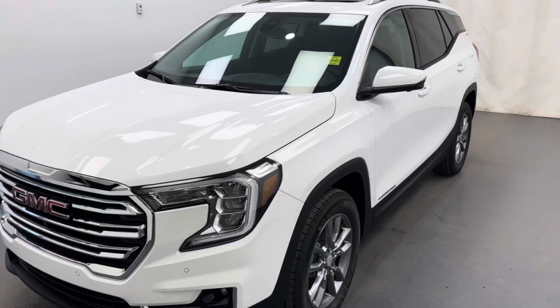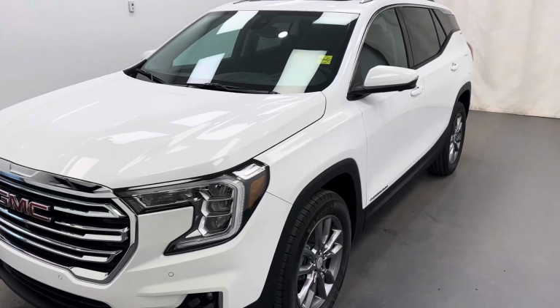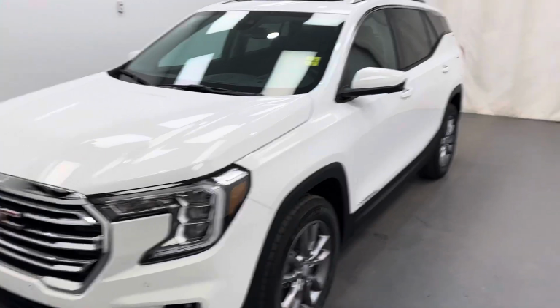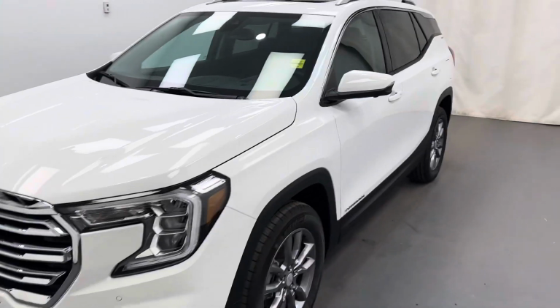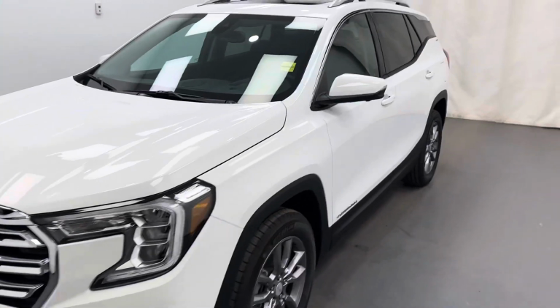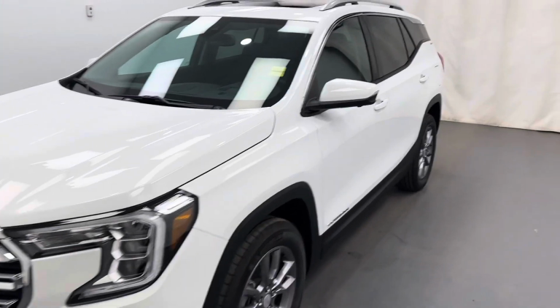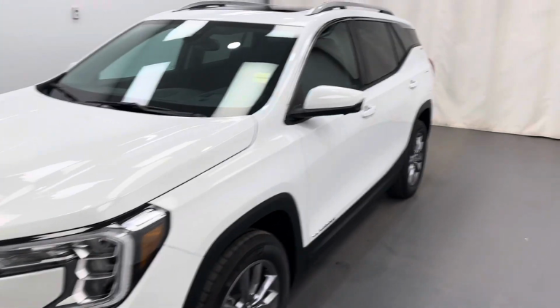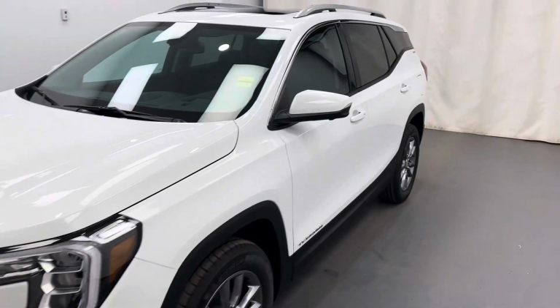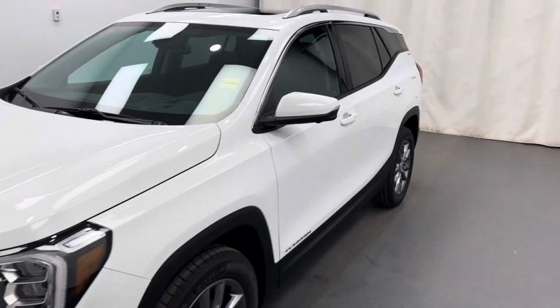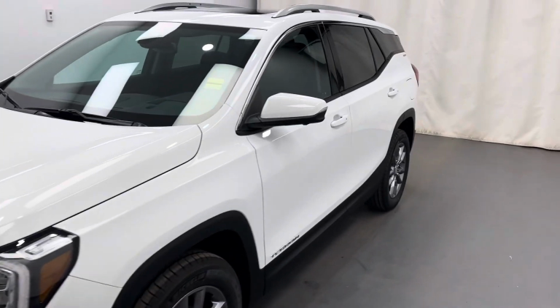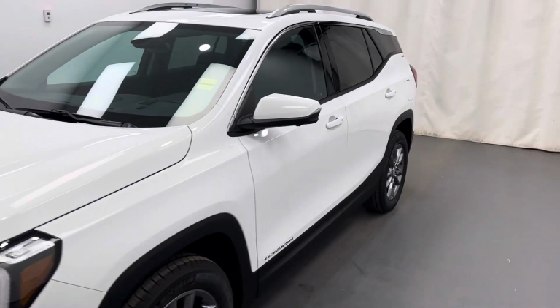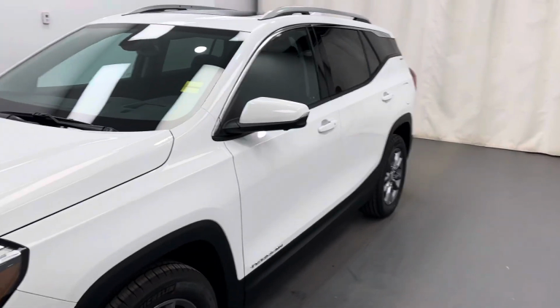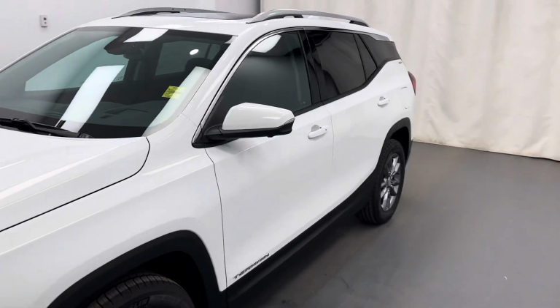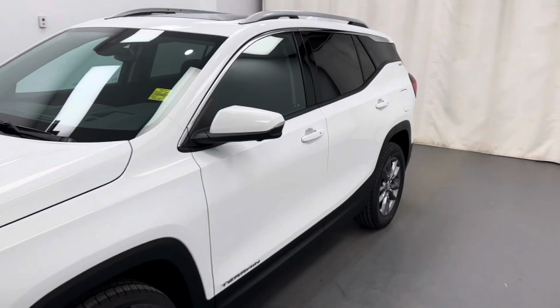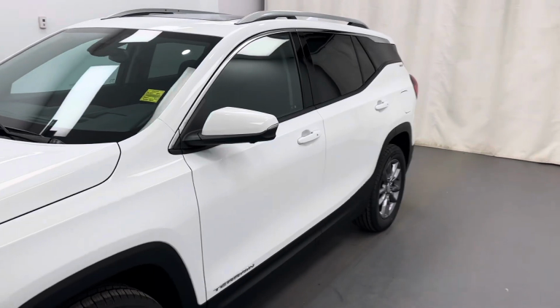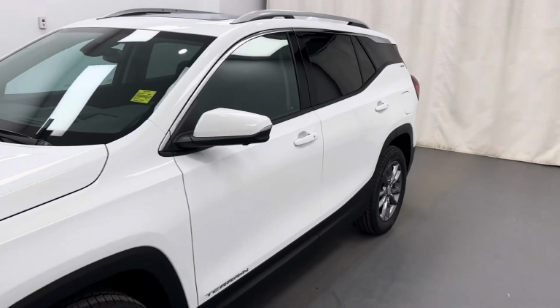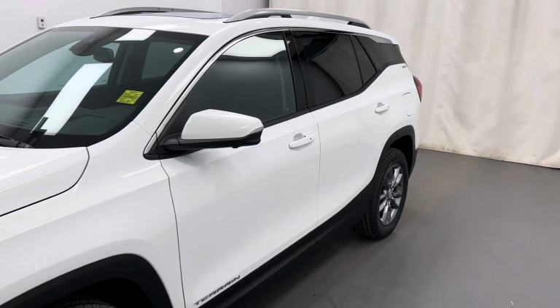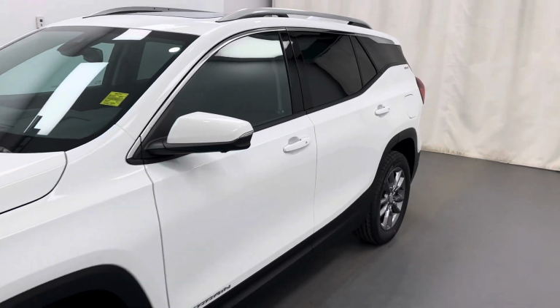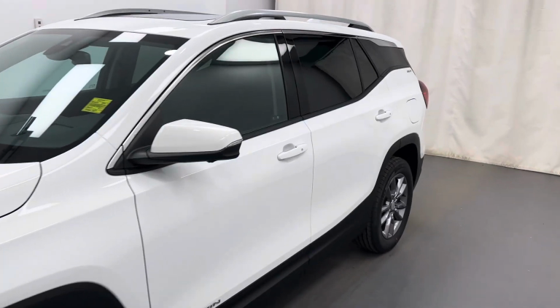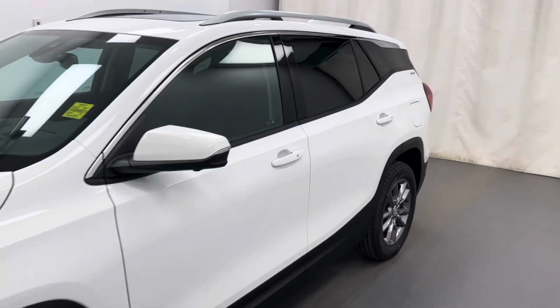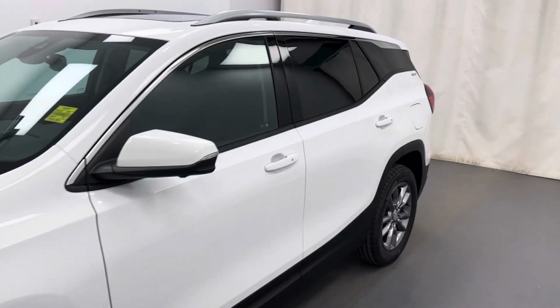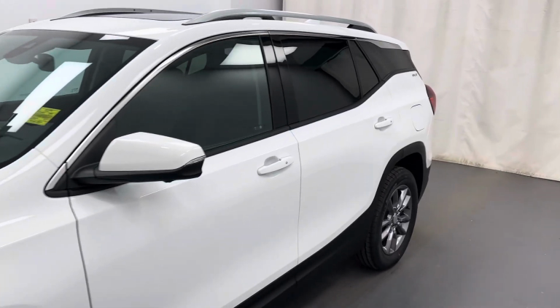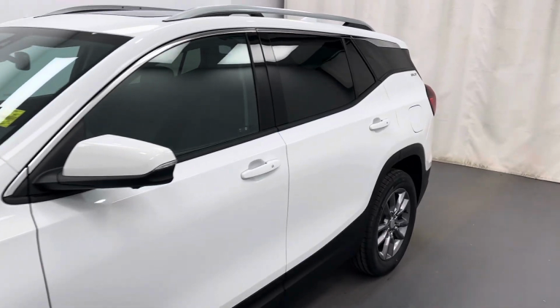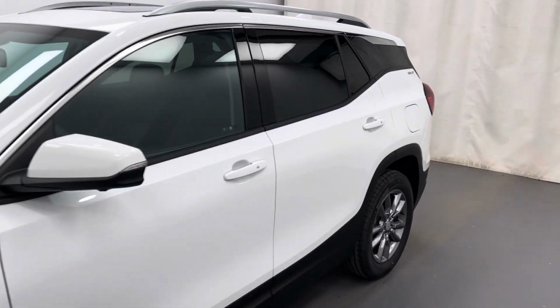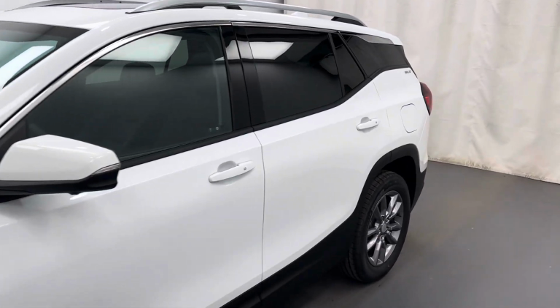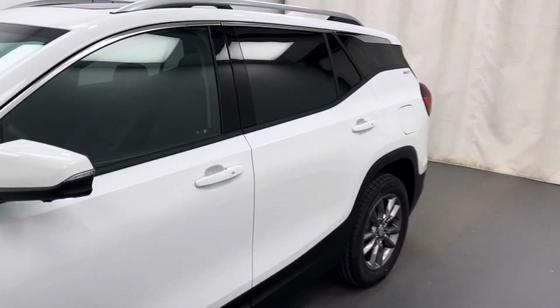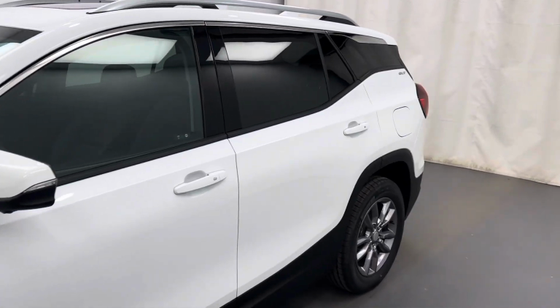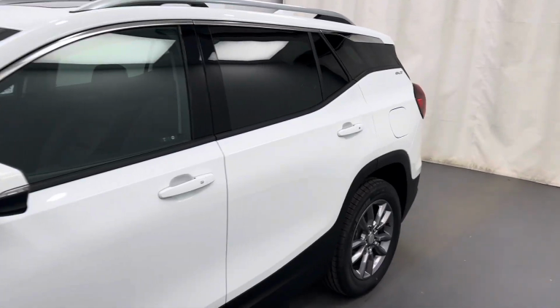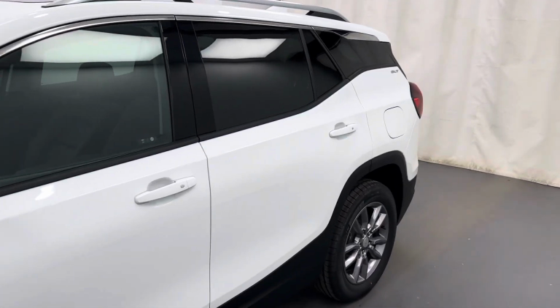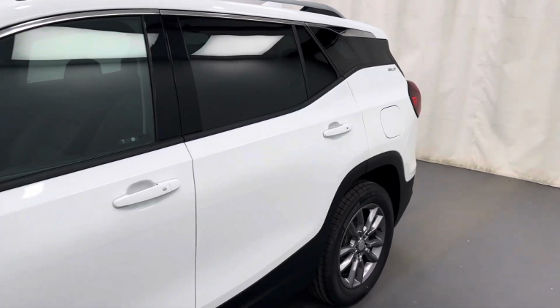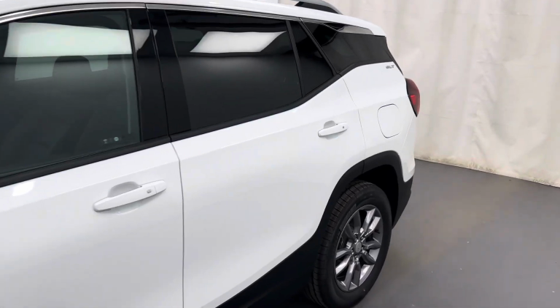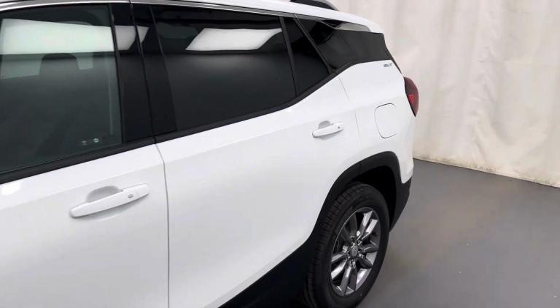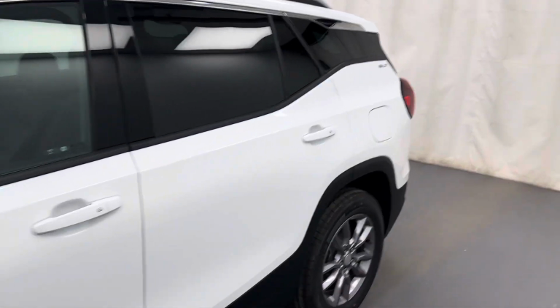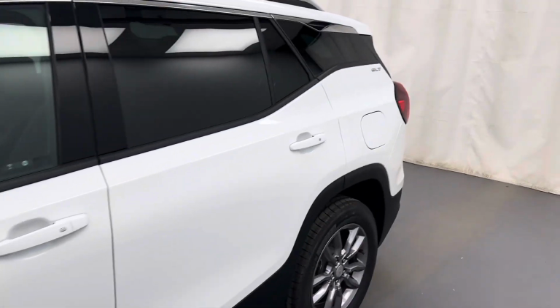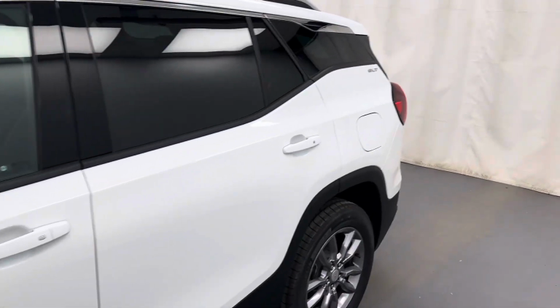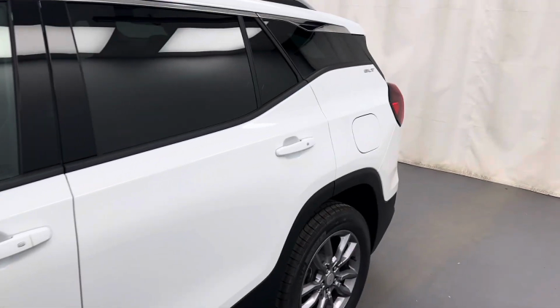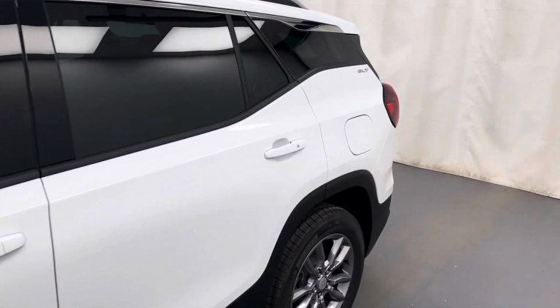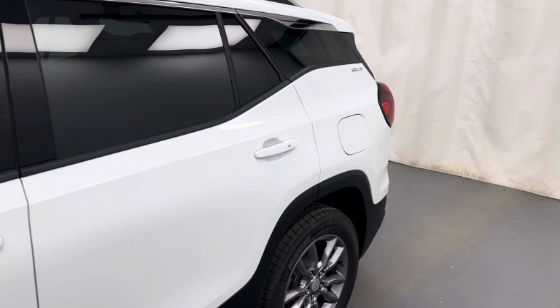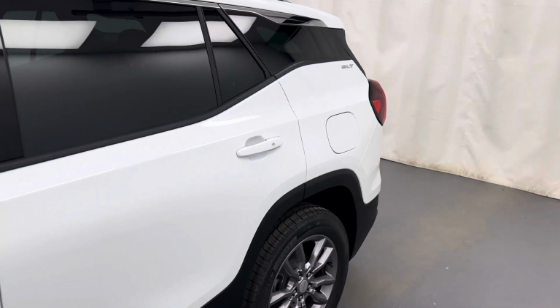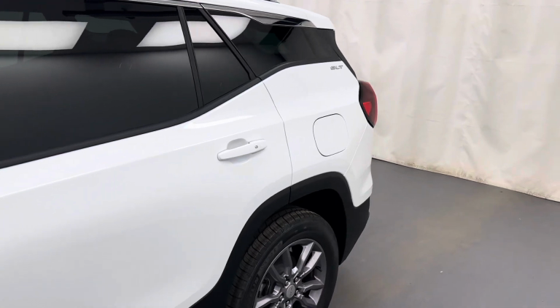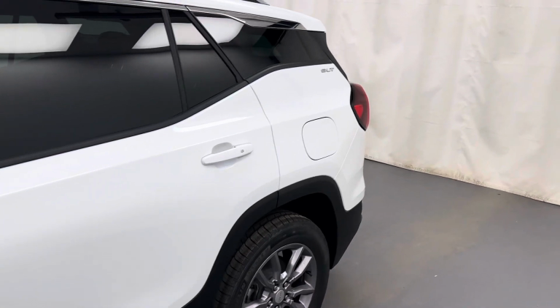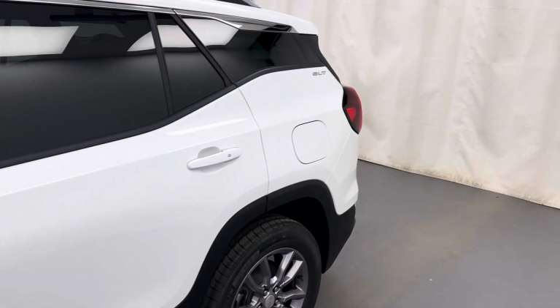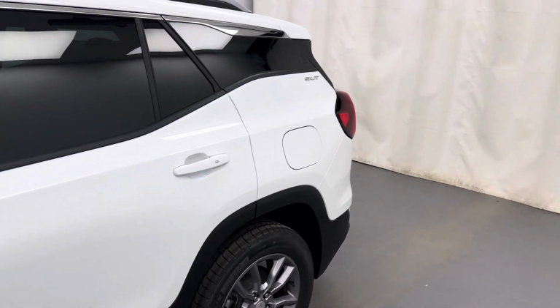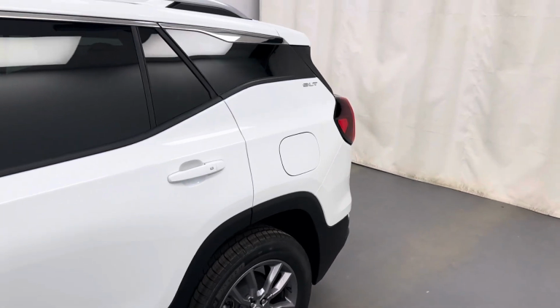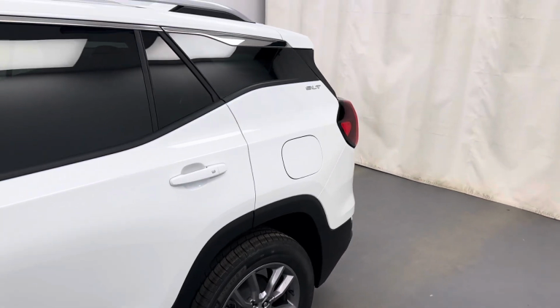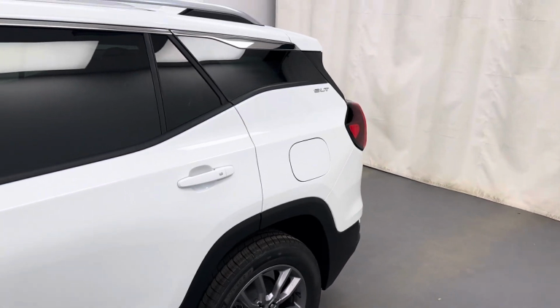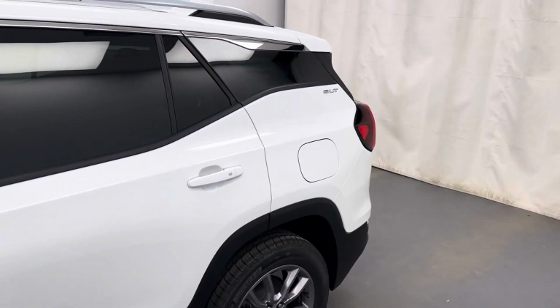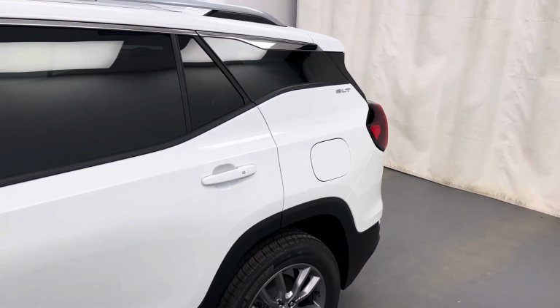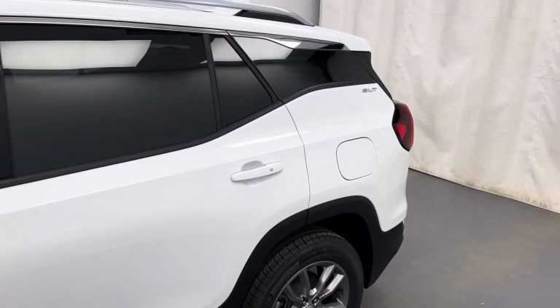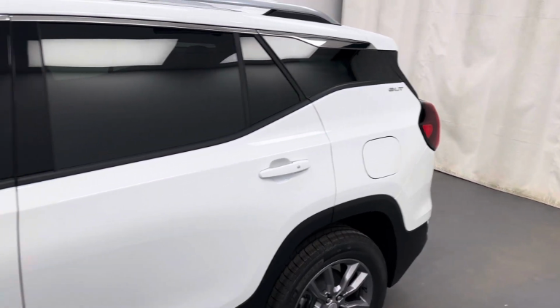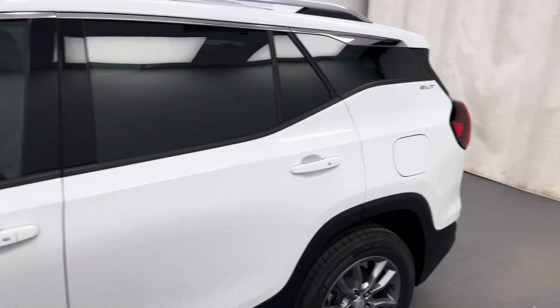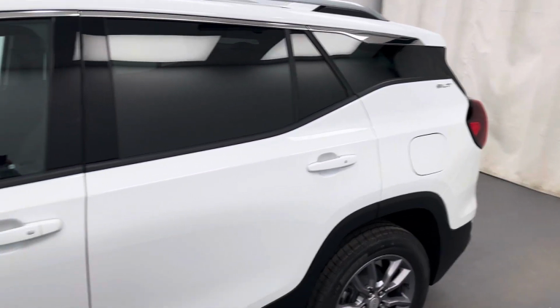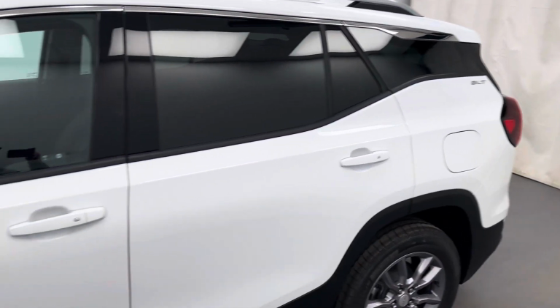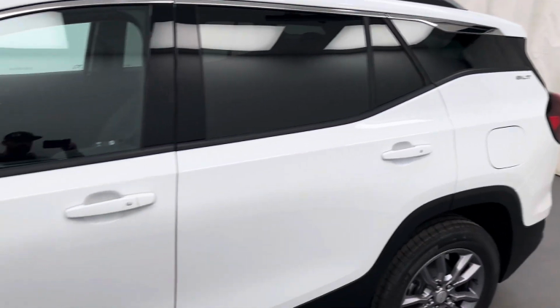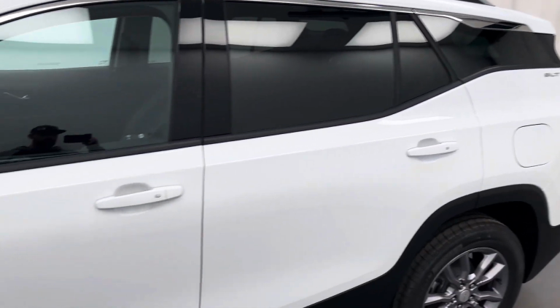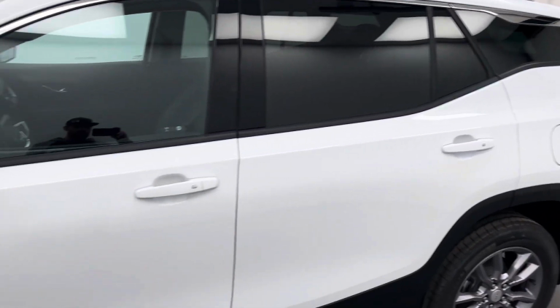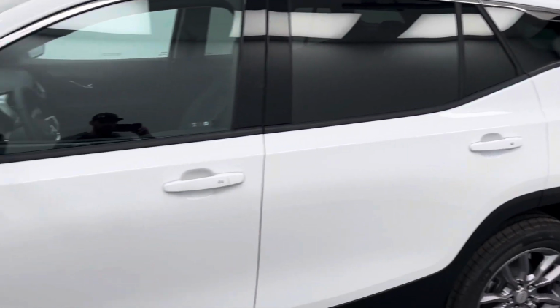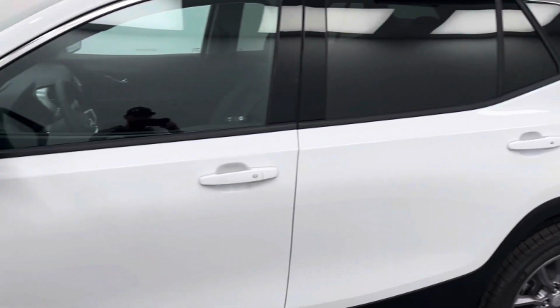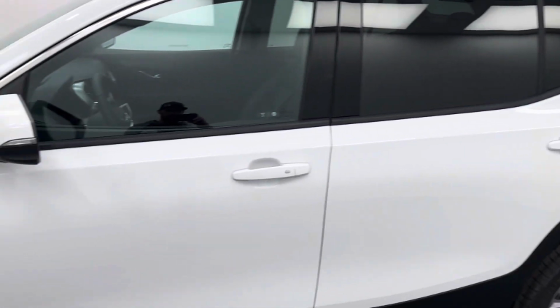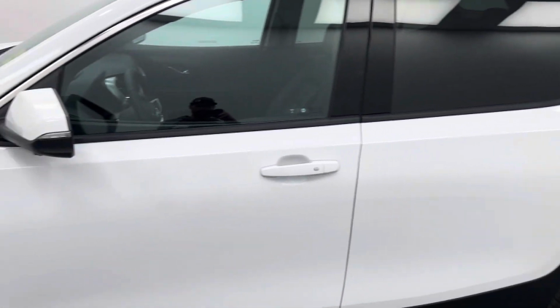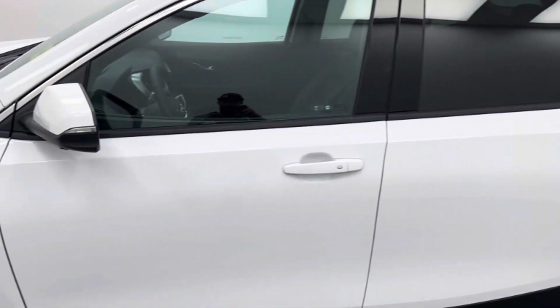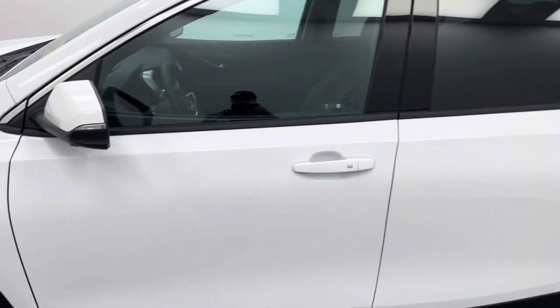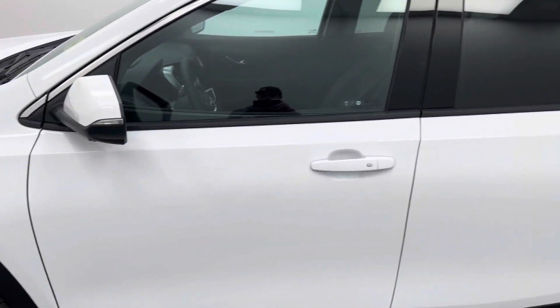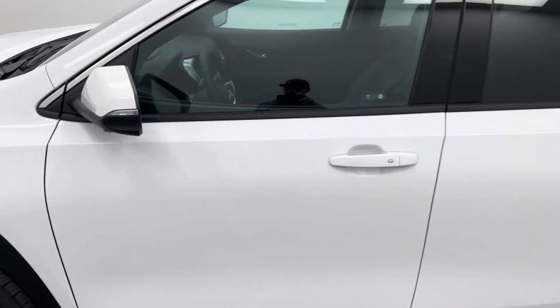This is dock number 250999, 2024 GMC Terrain. It is an SLT in white.